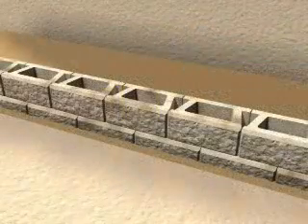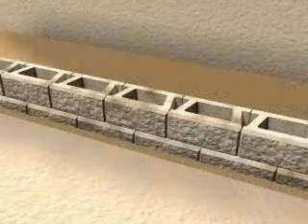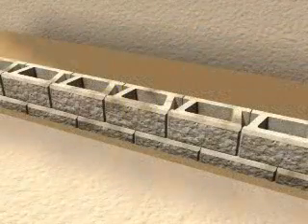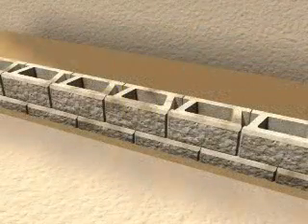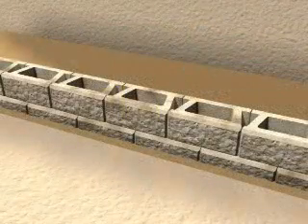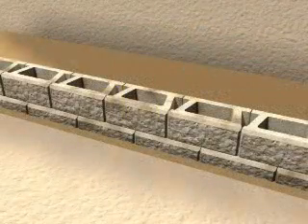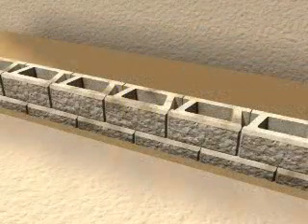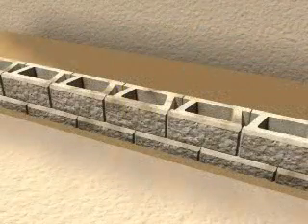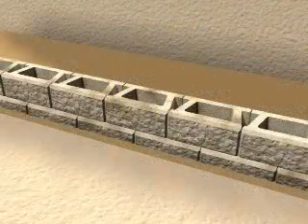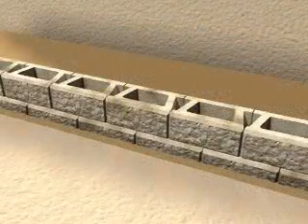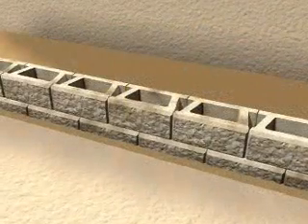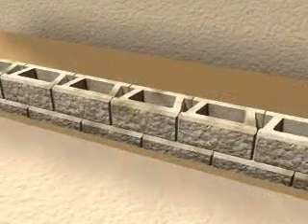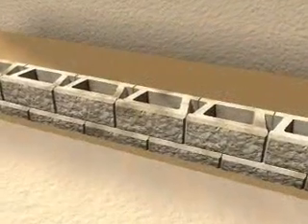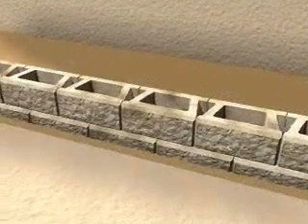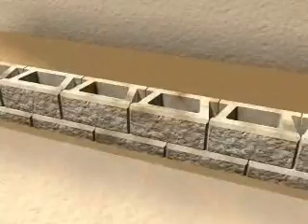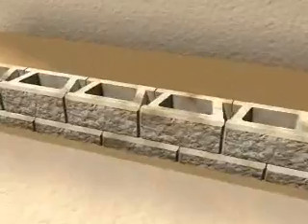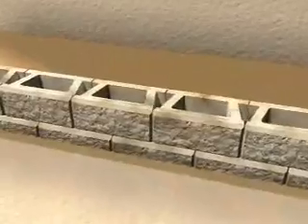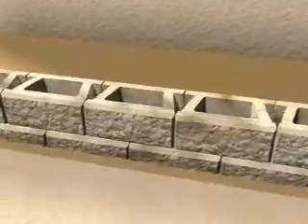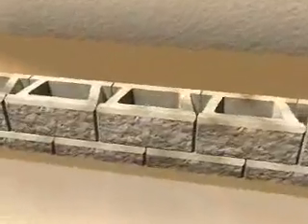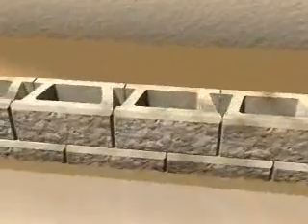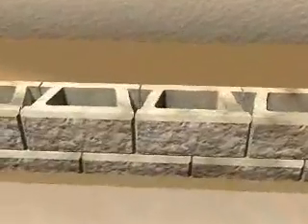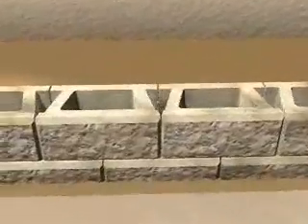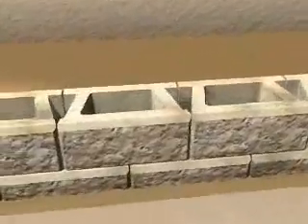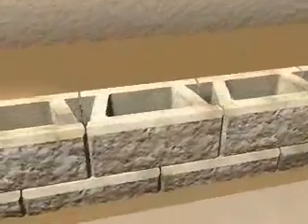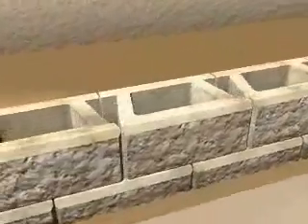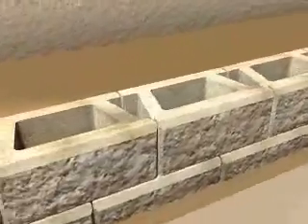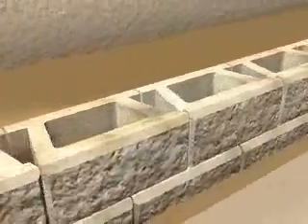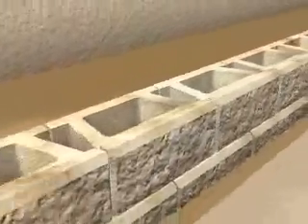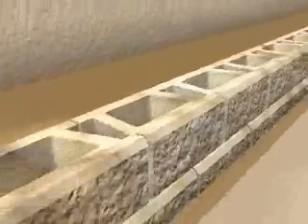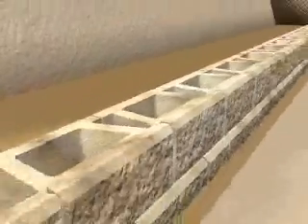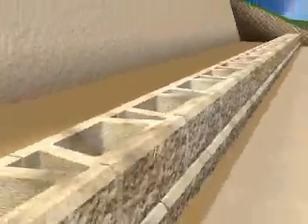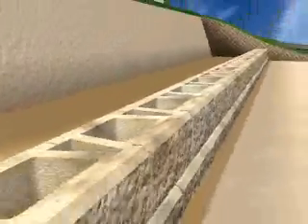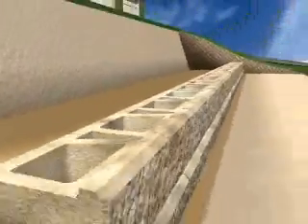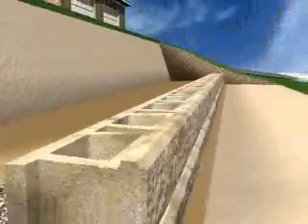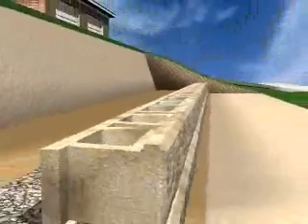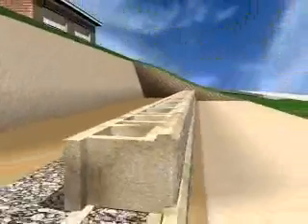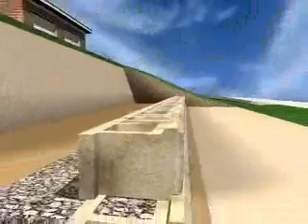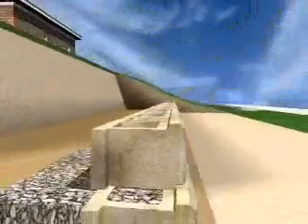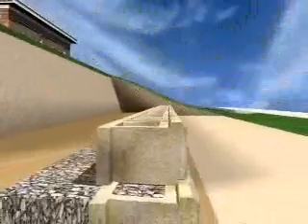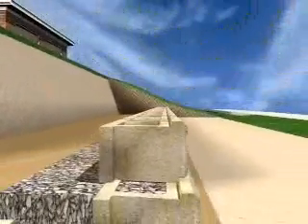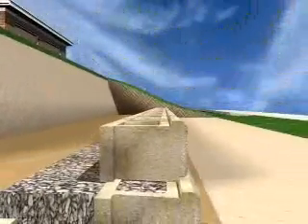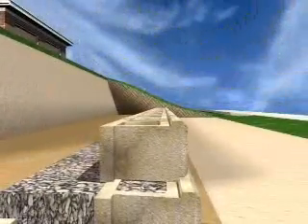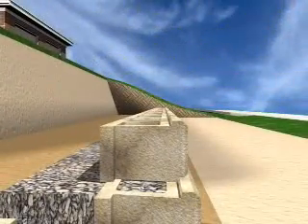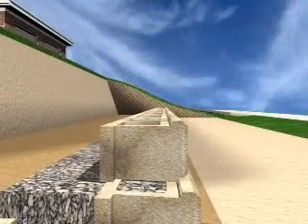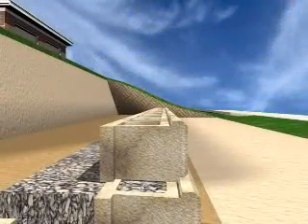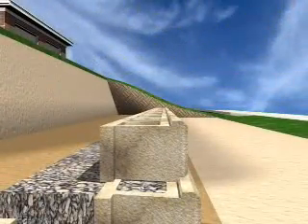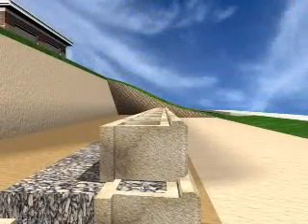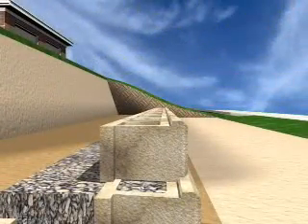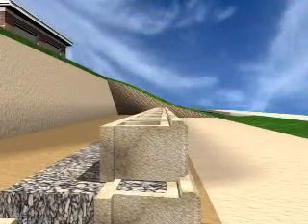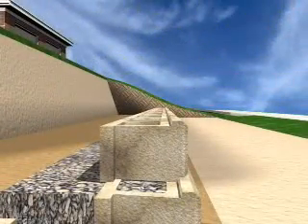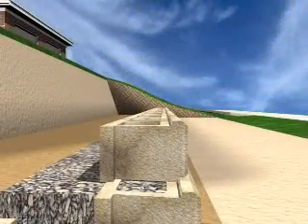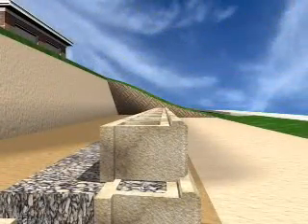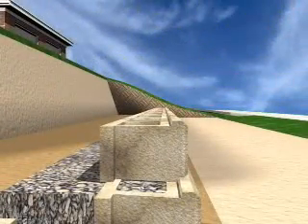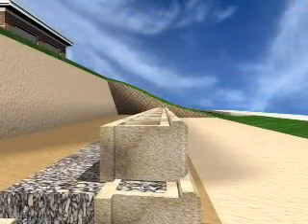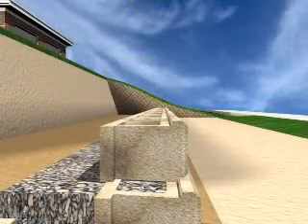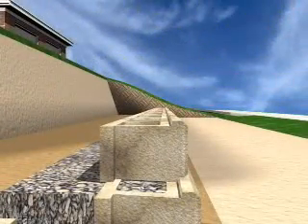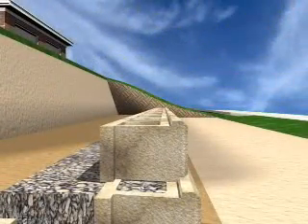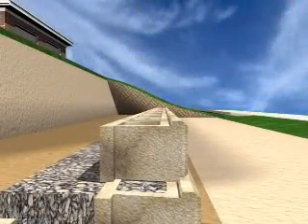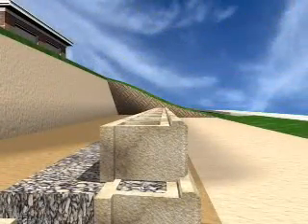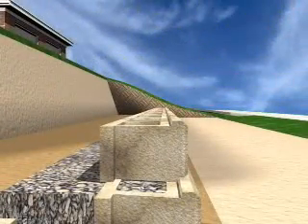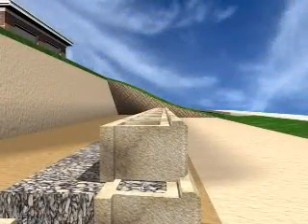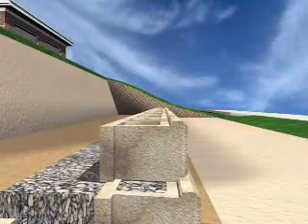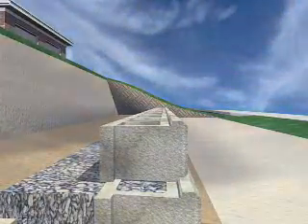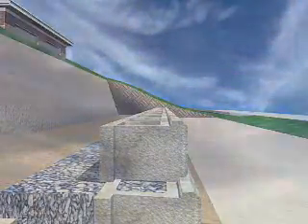Once the second course is in place, sight down the wall line to make sure the wall is straight. Adjust the blocks as necessary.